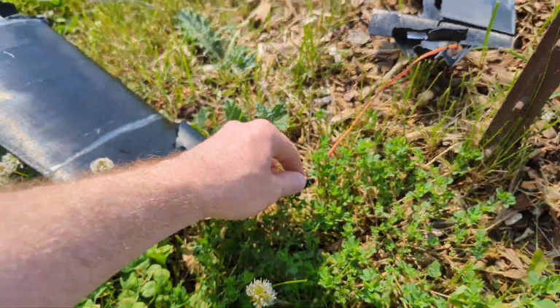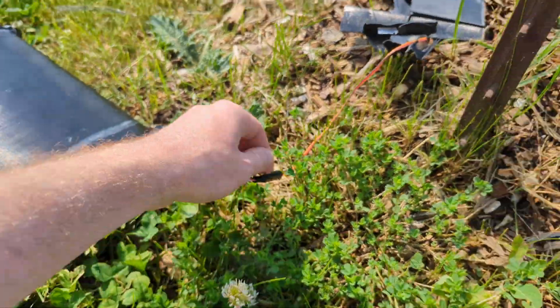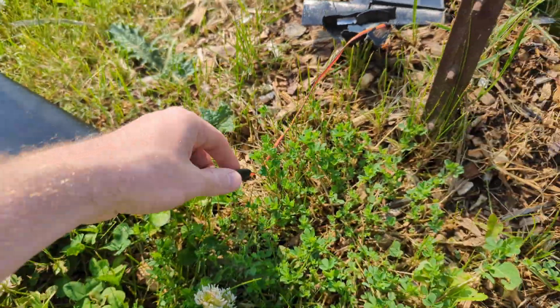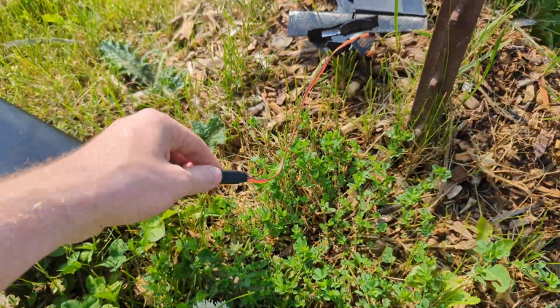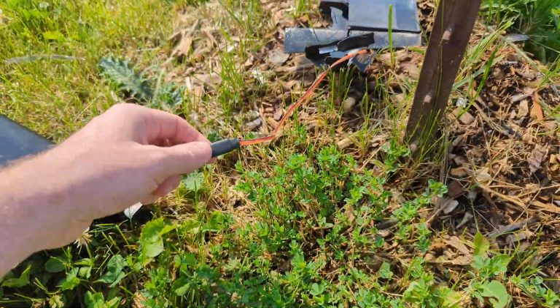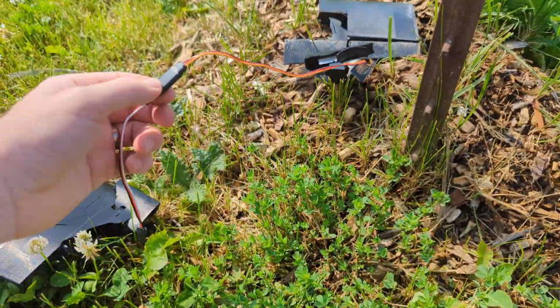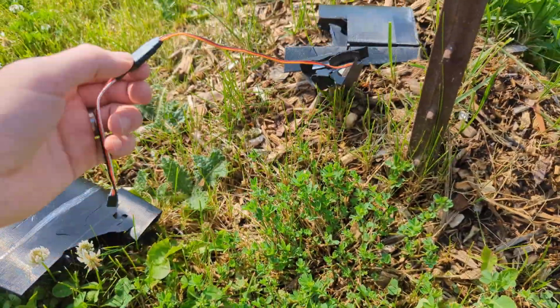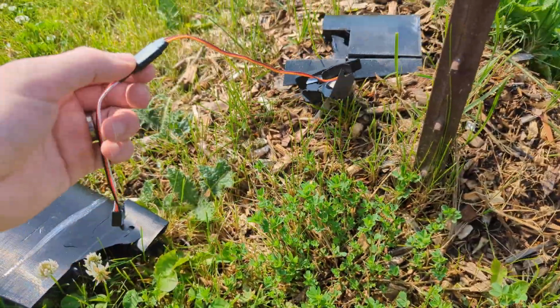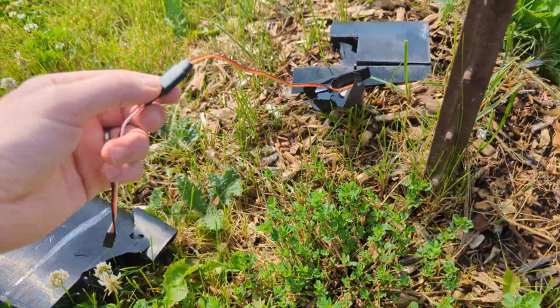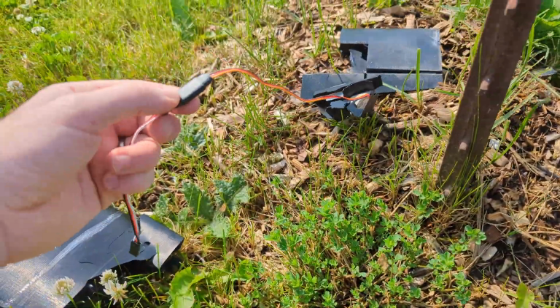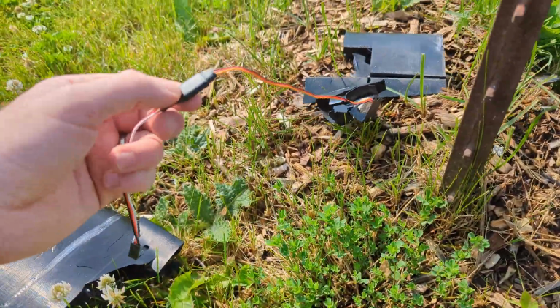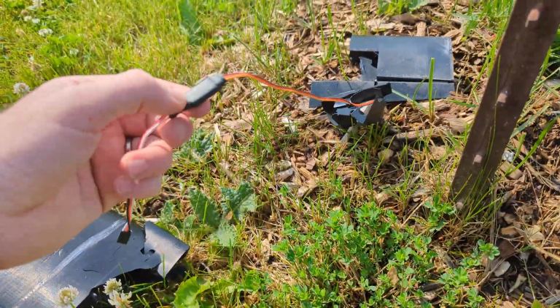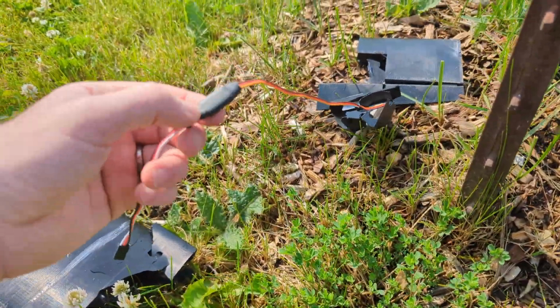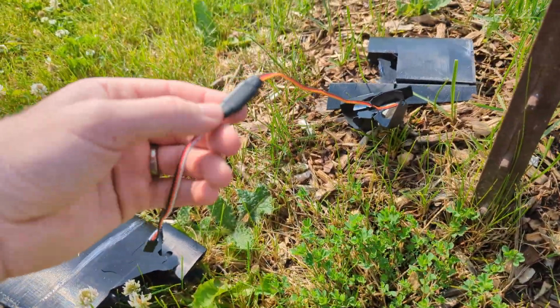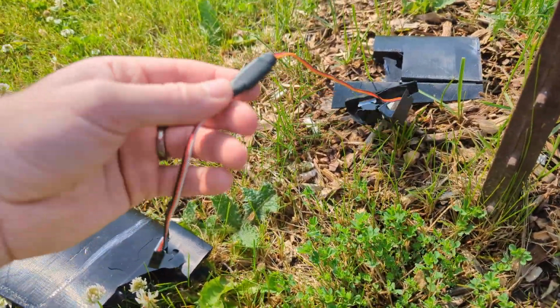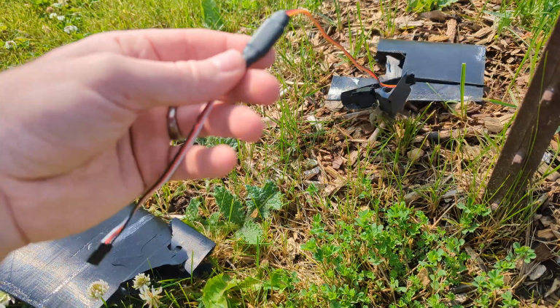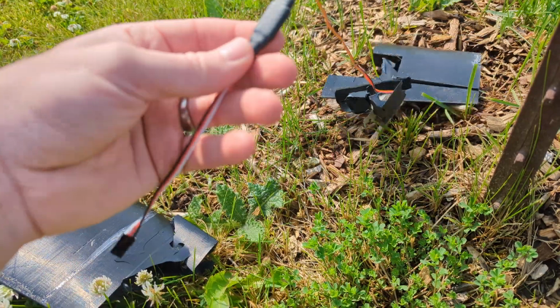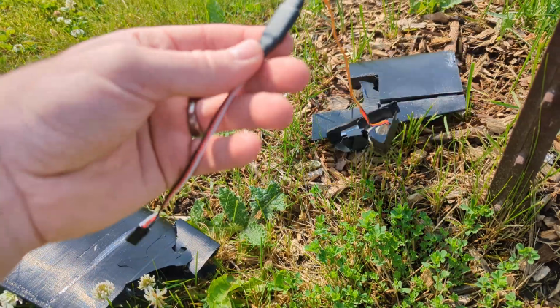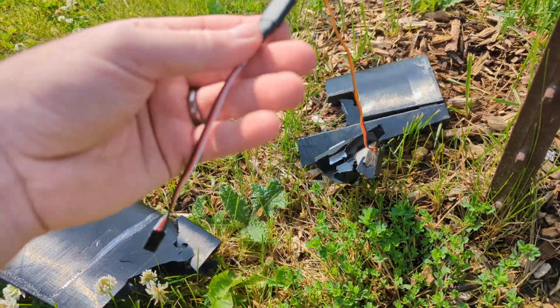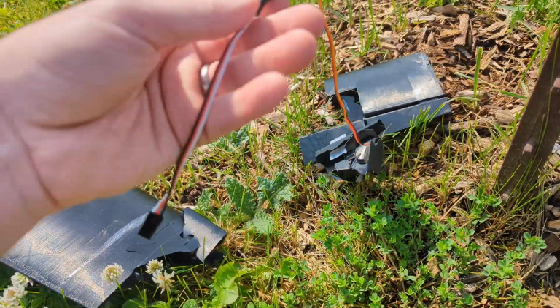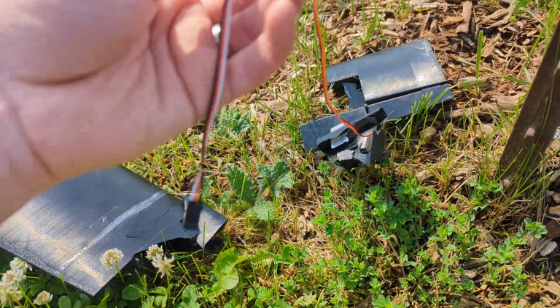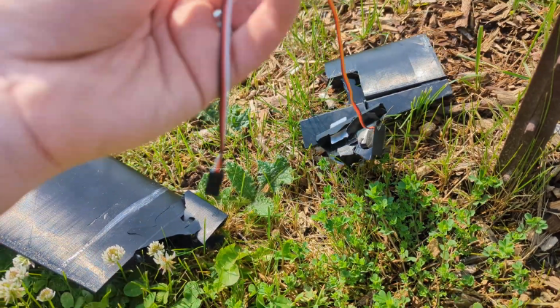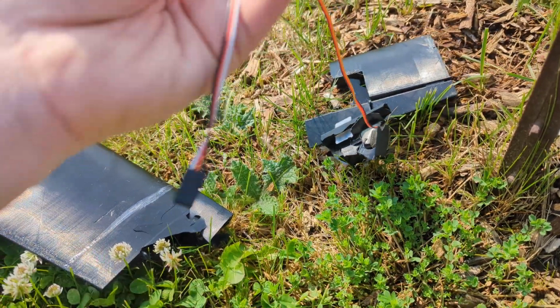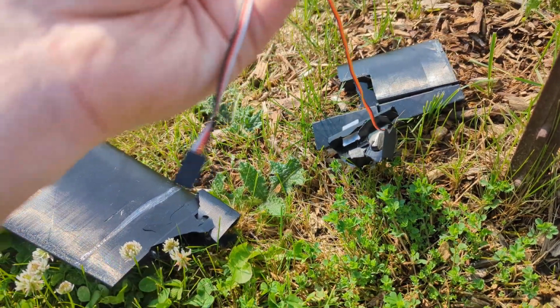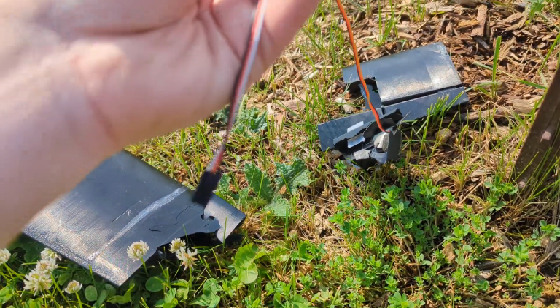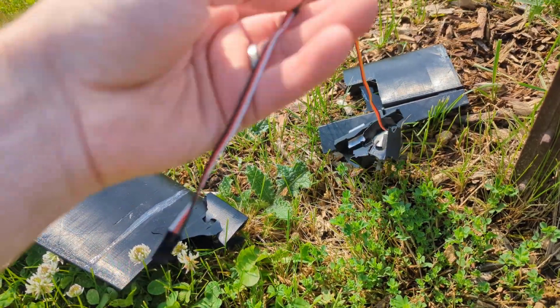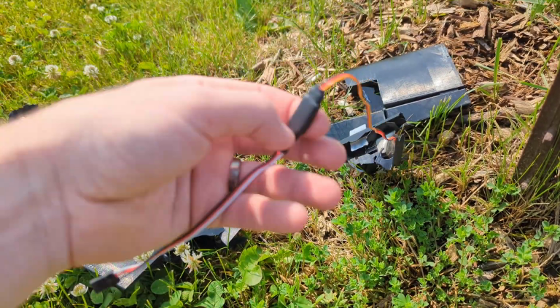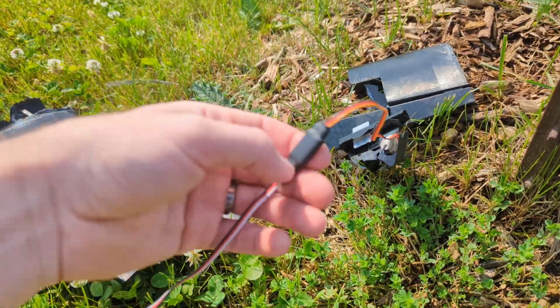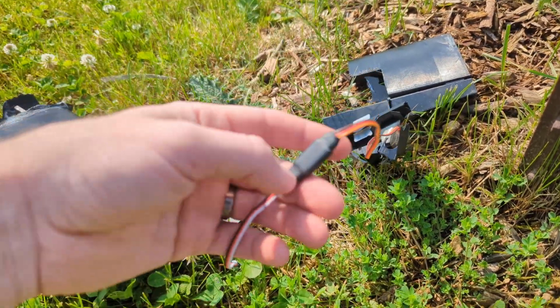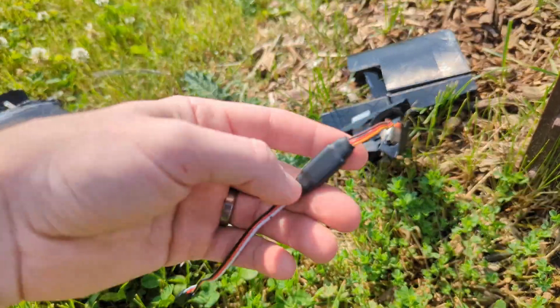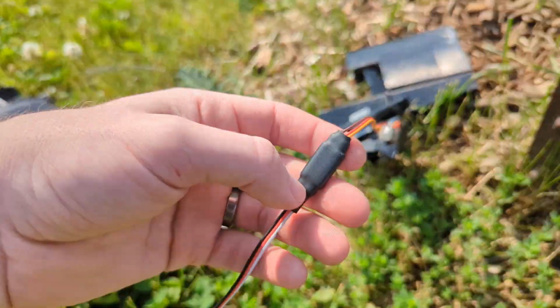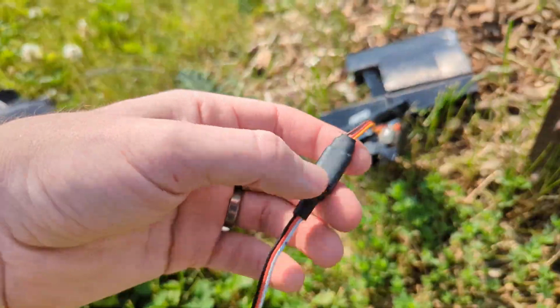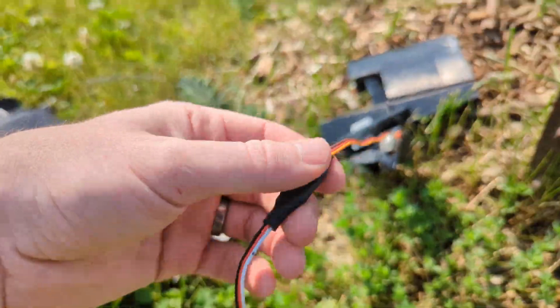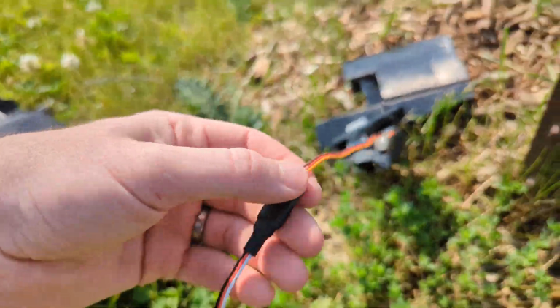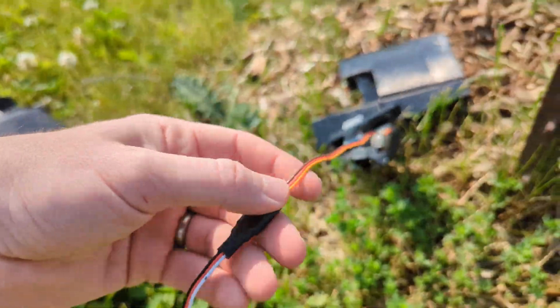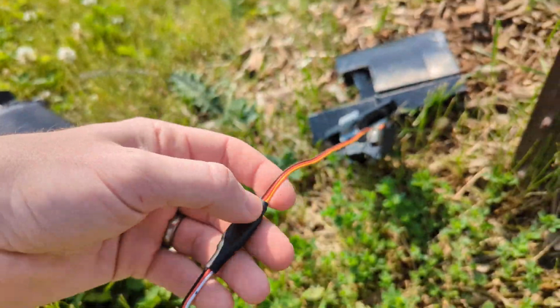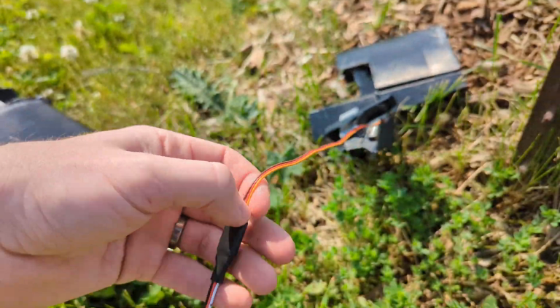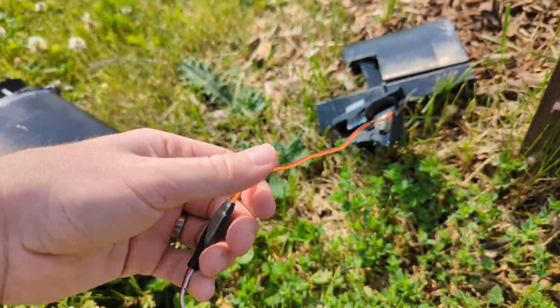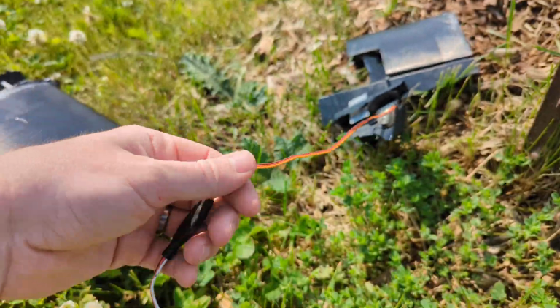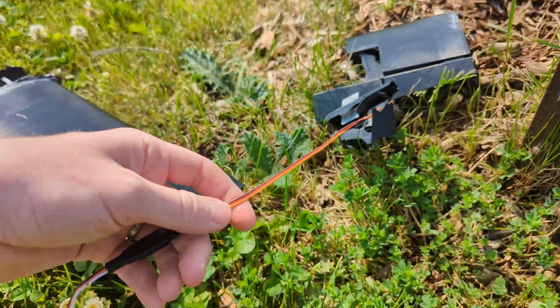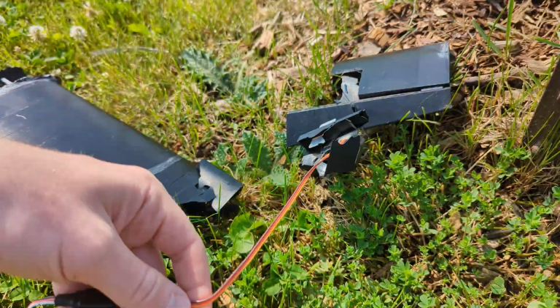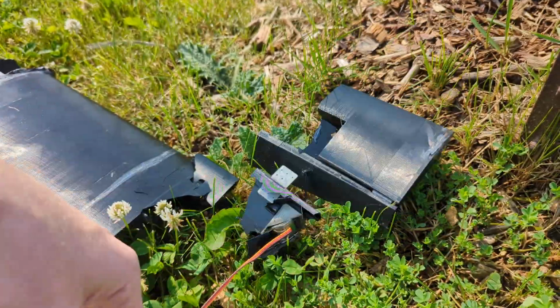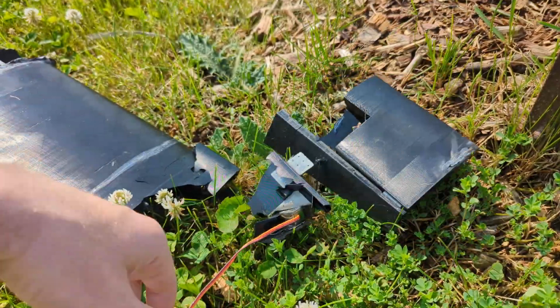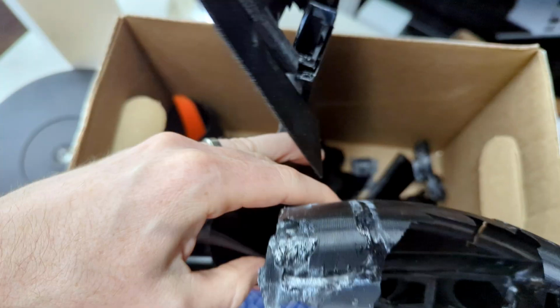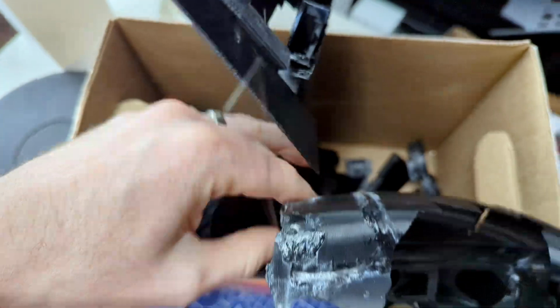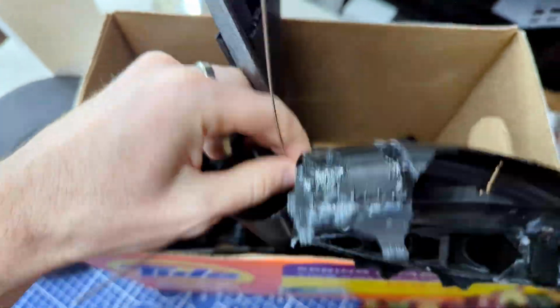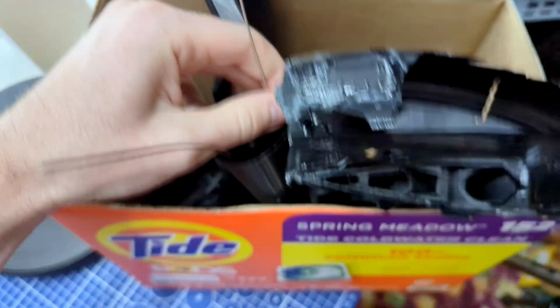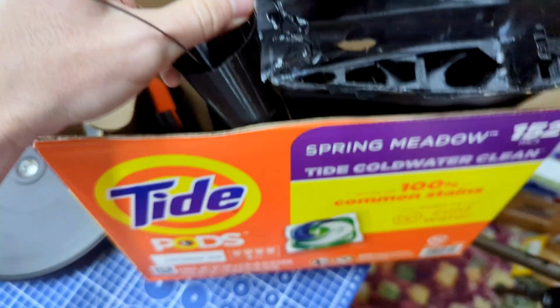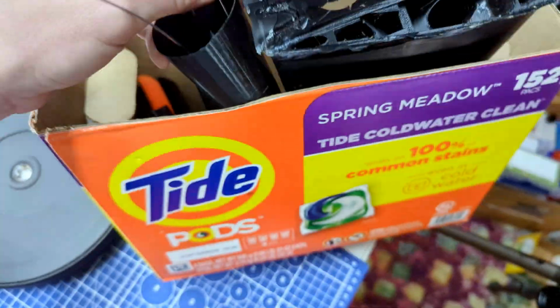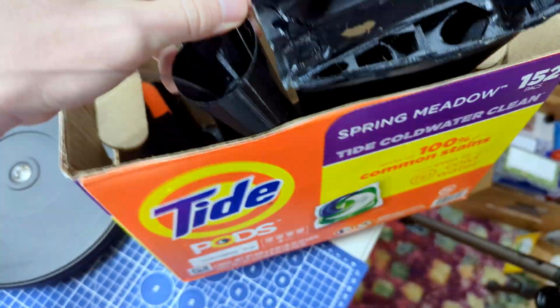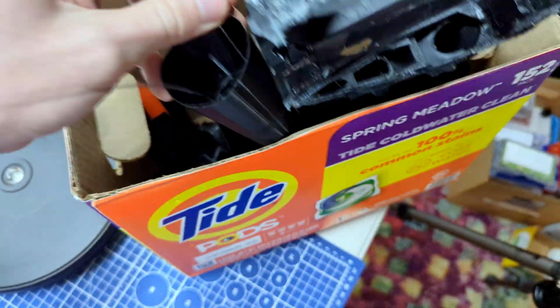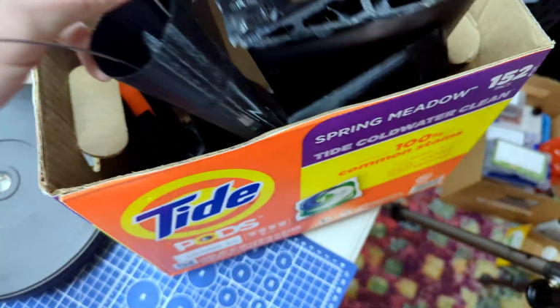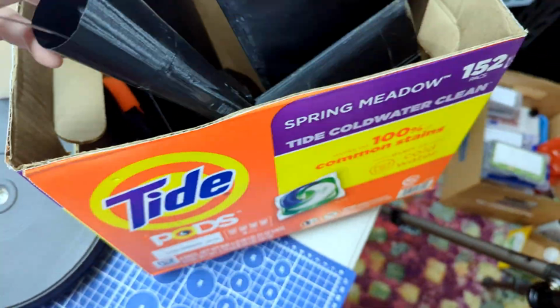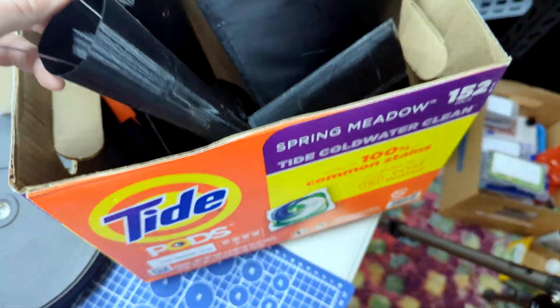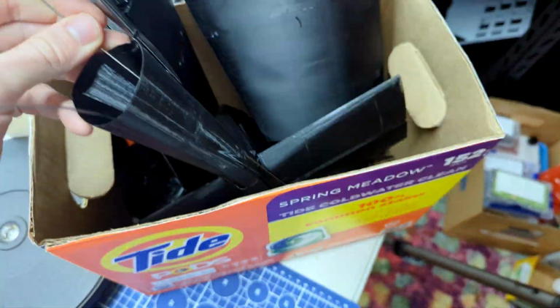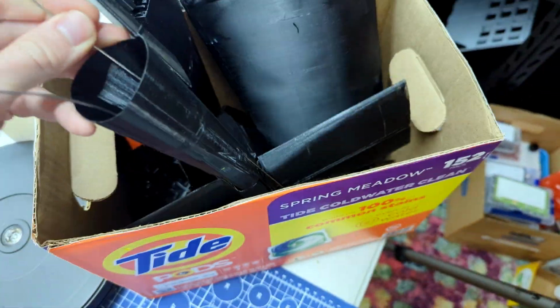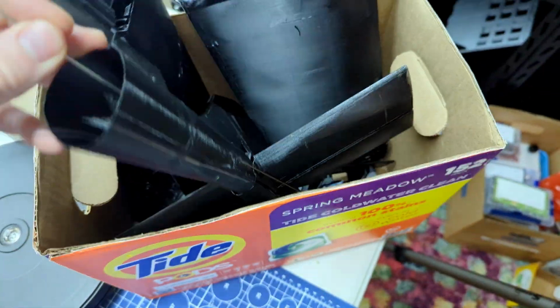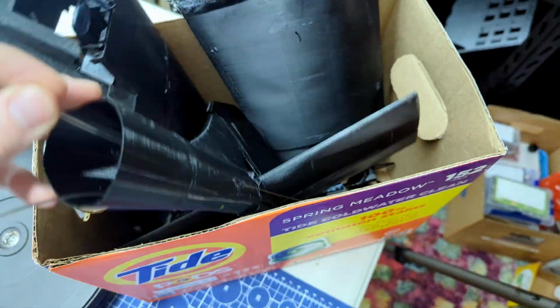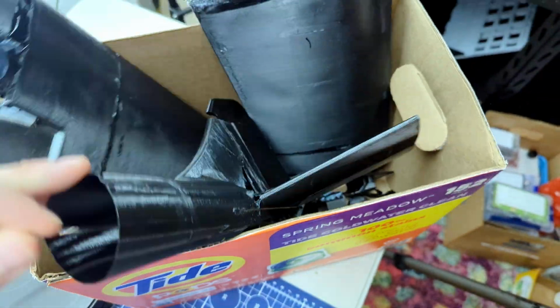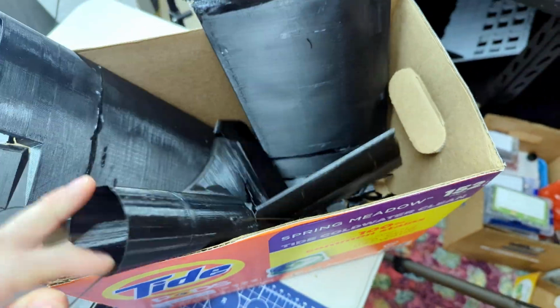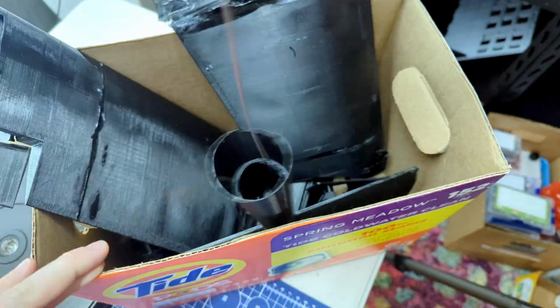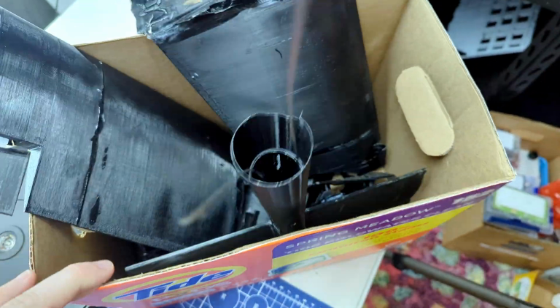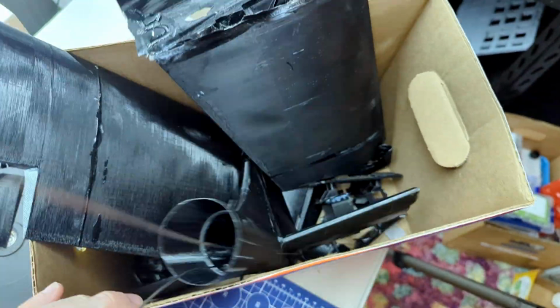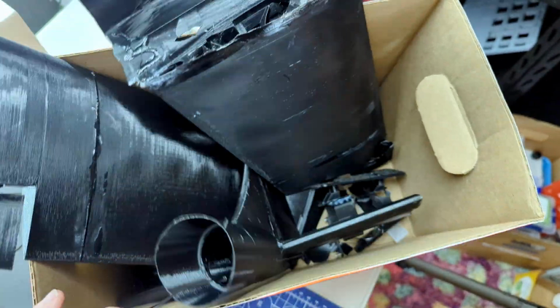You know what? I may be able to salvage this servo extension. That's a bonus. This airframe is now in permanent retirement.